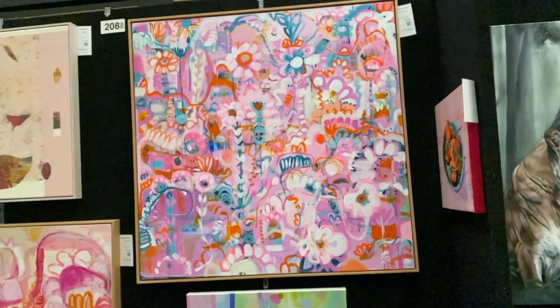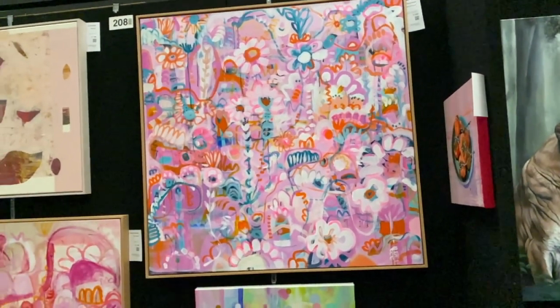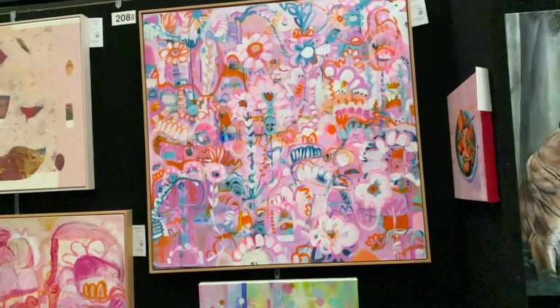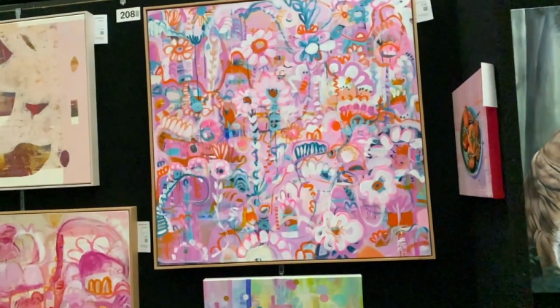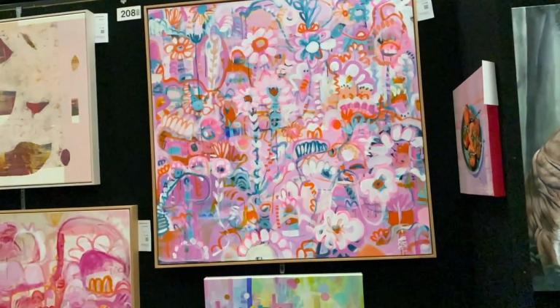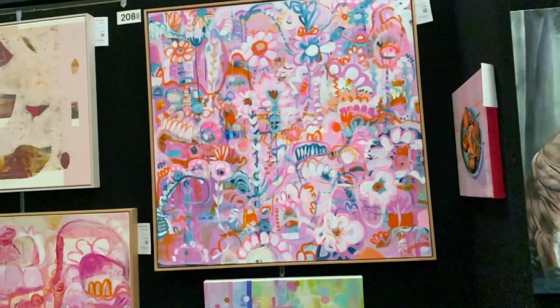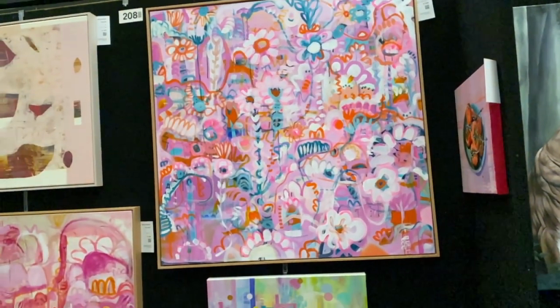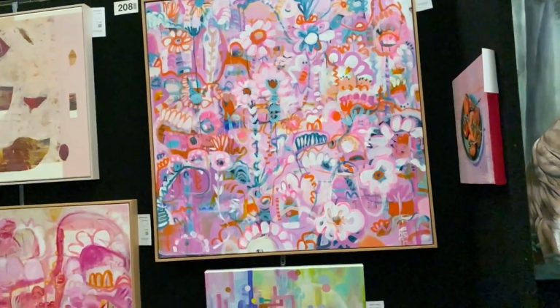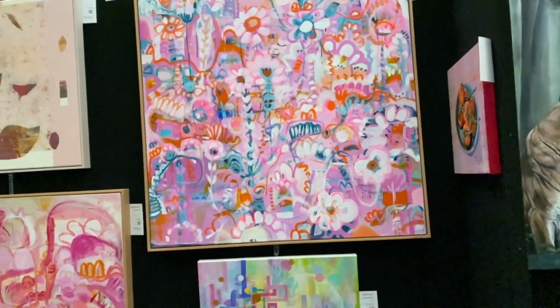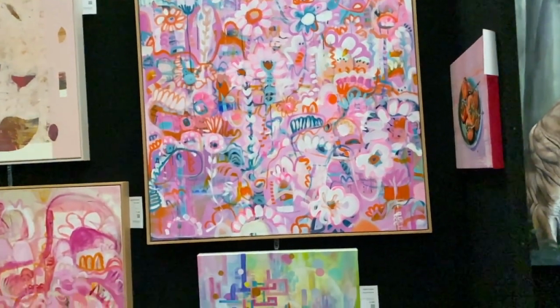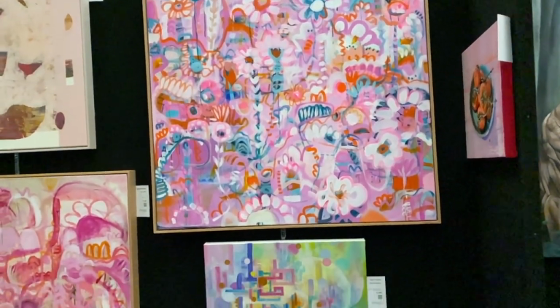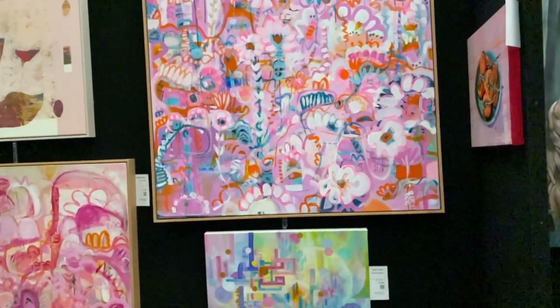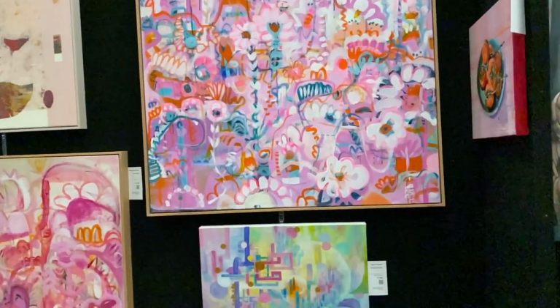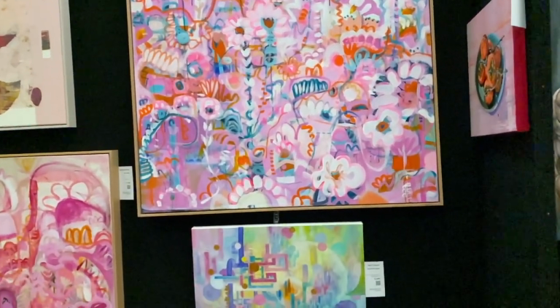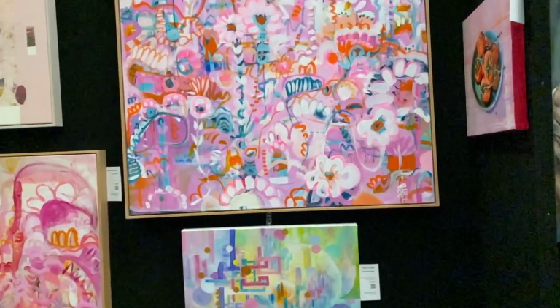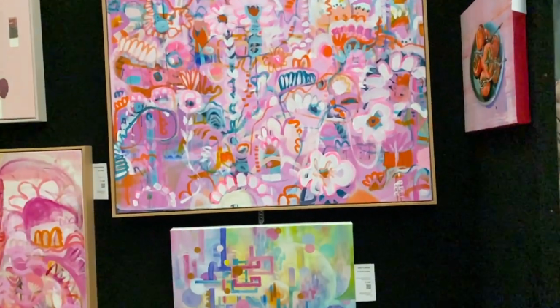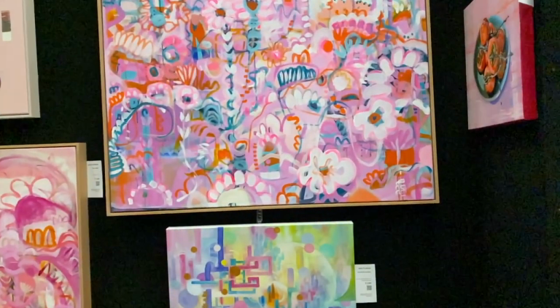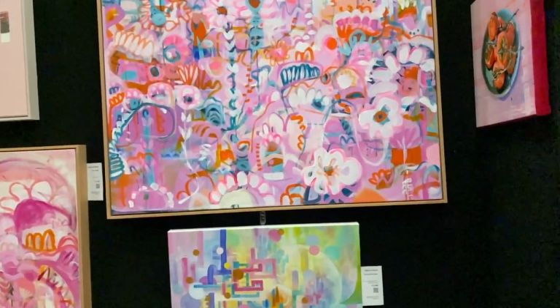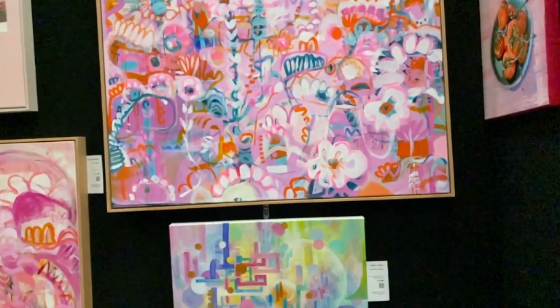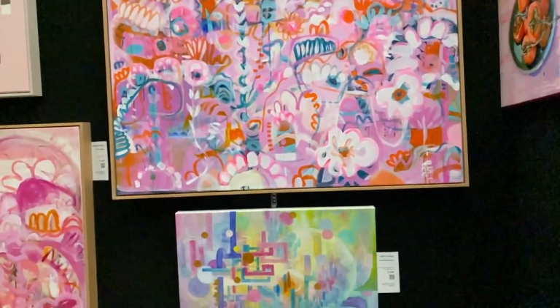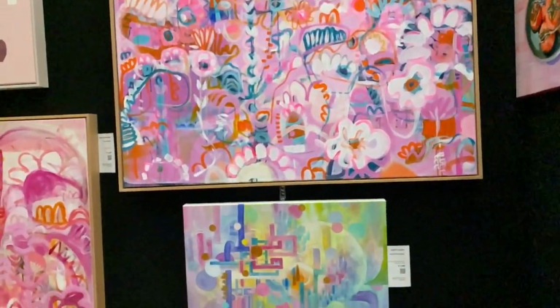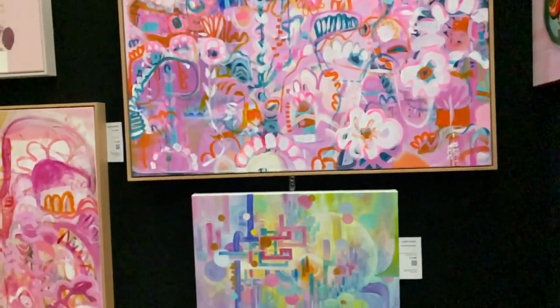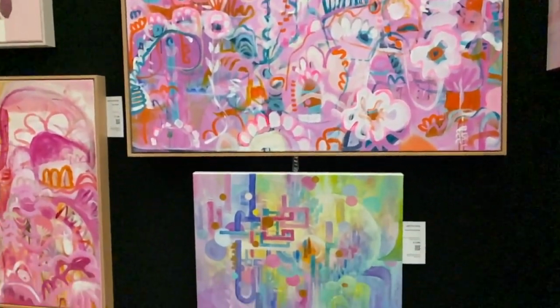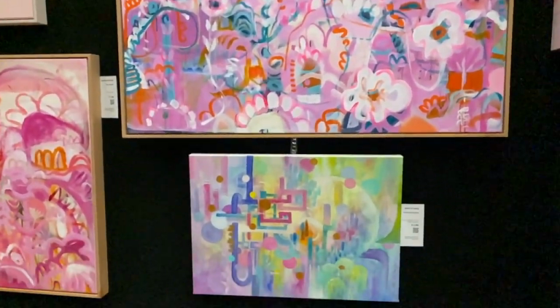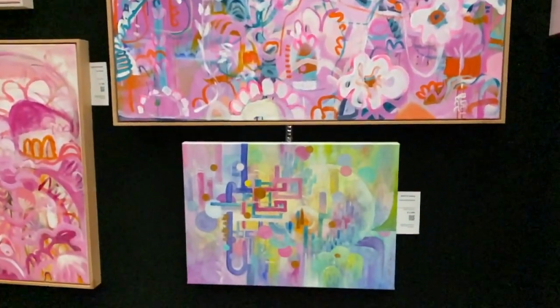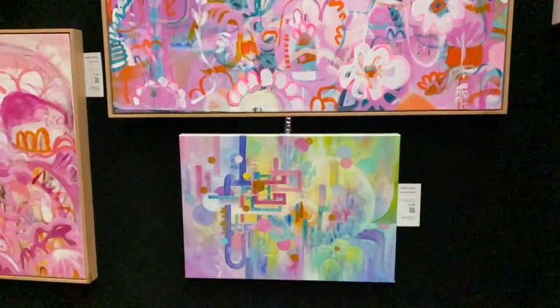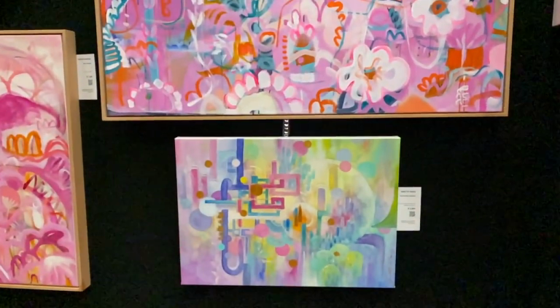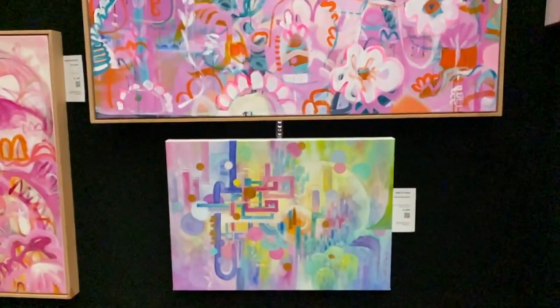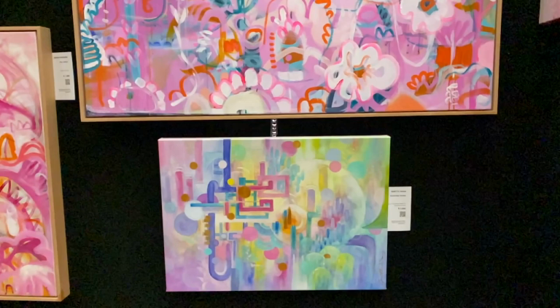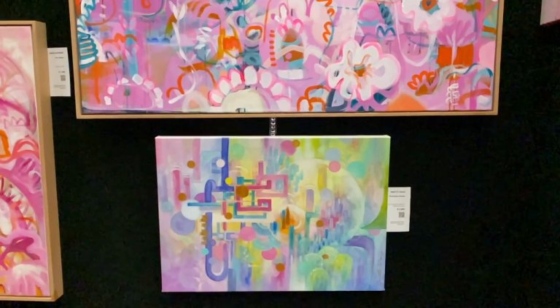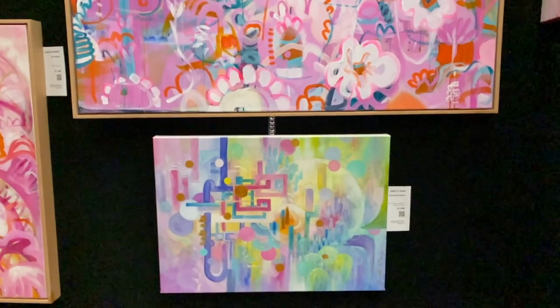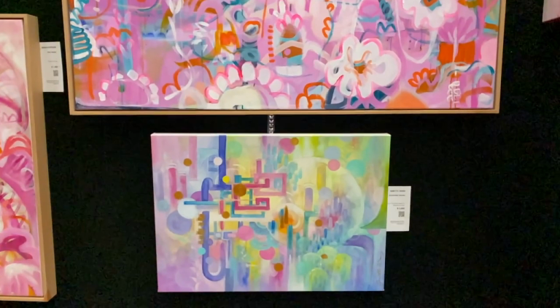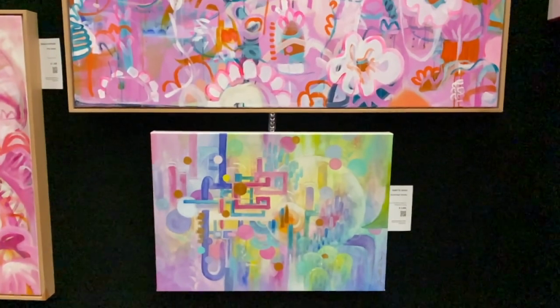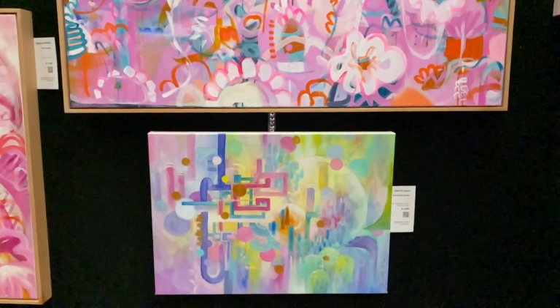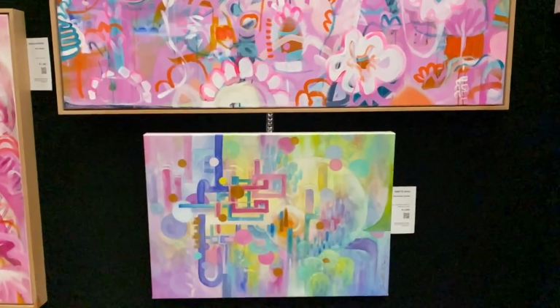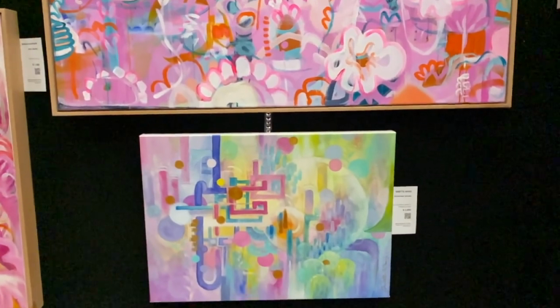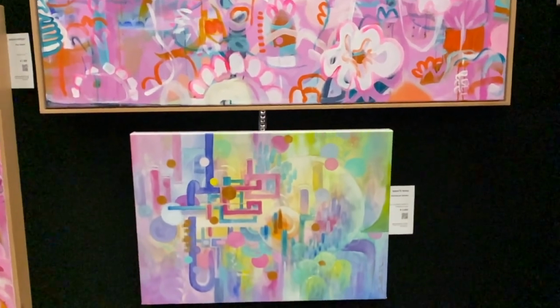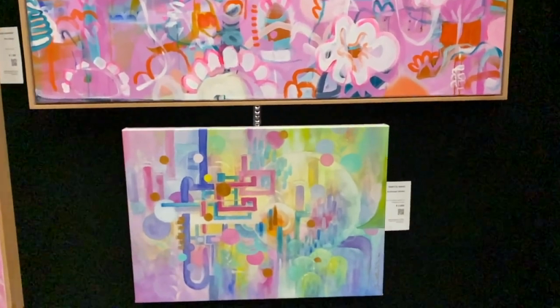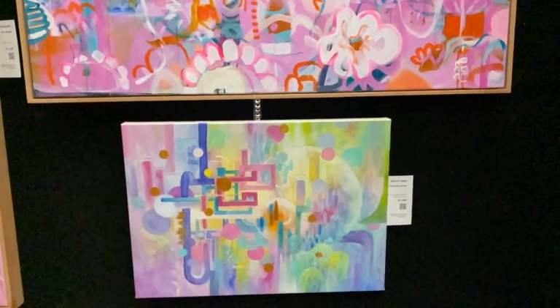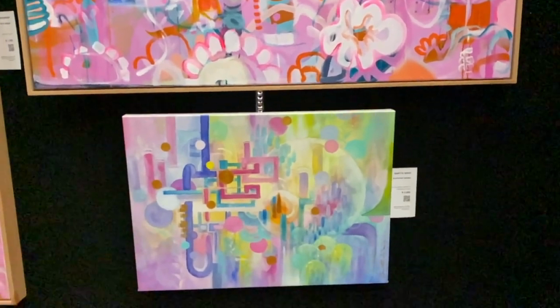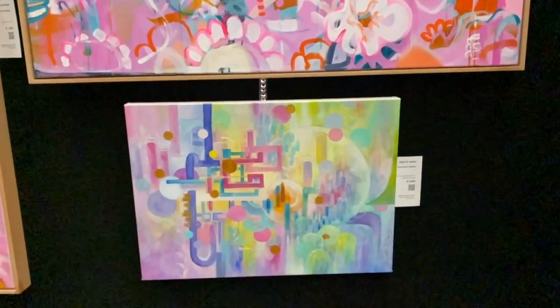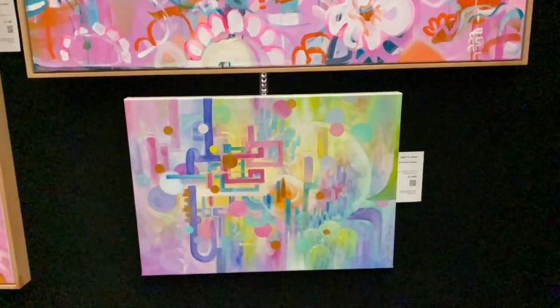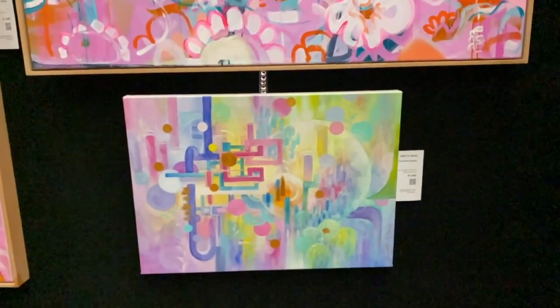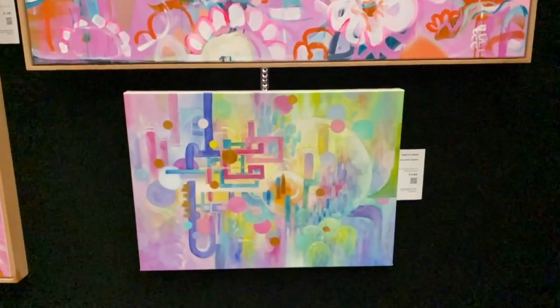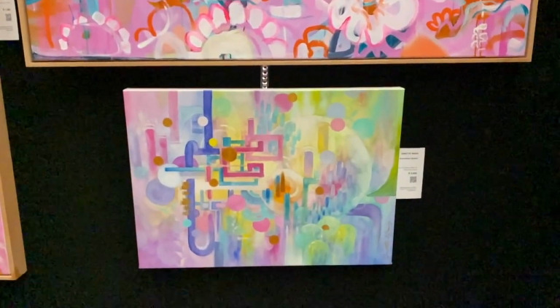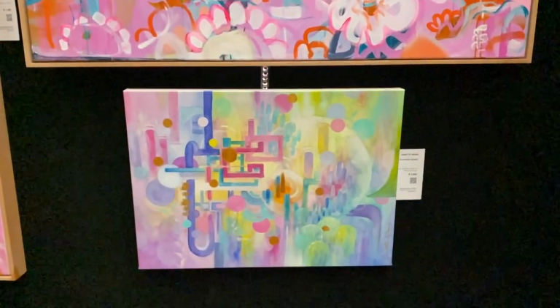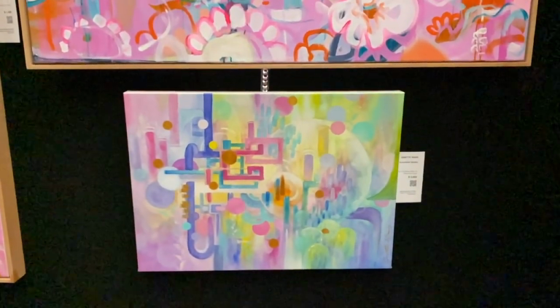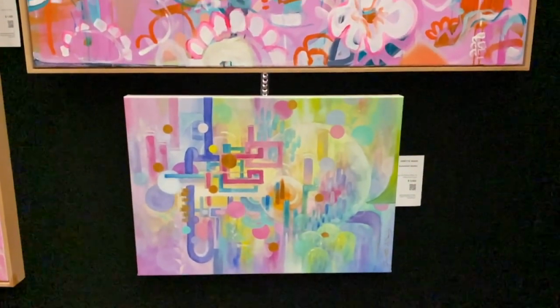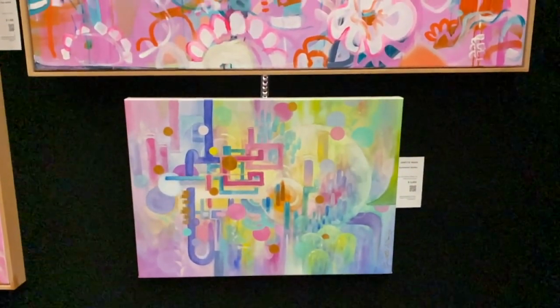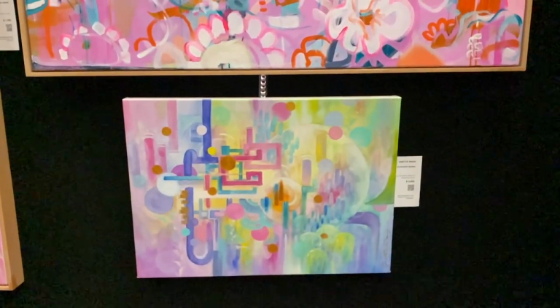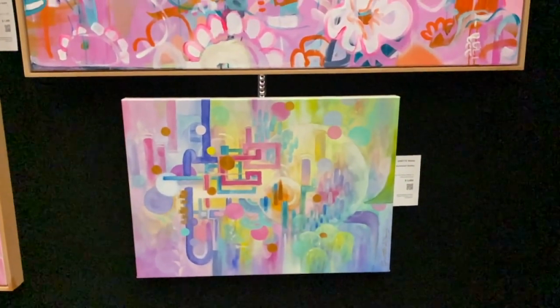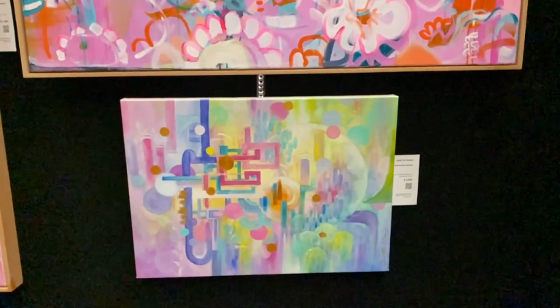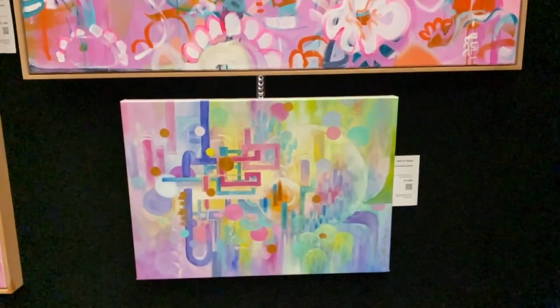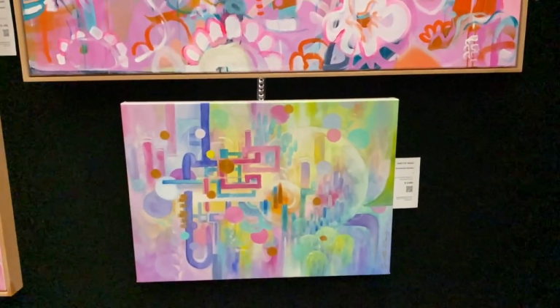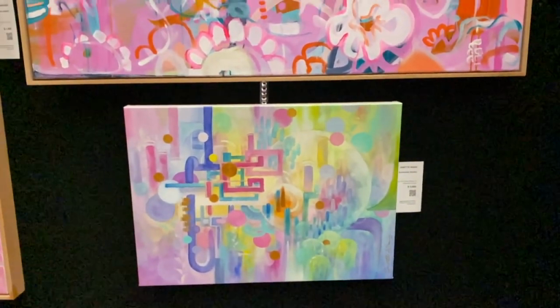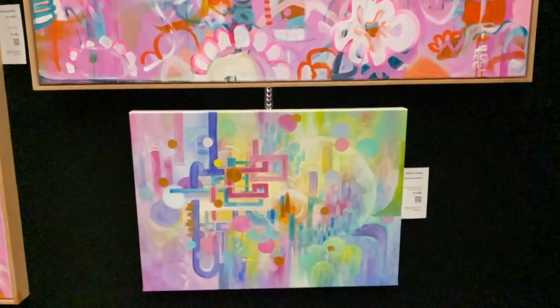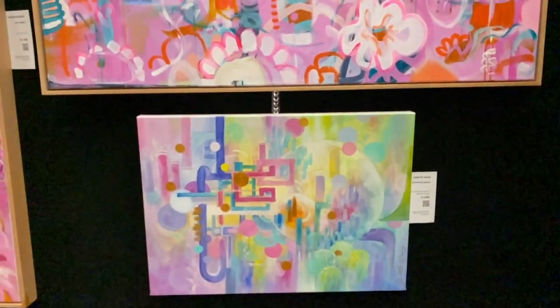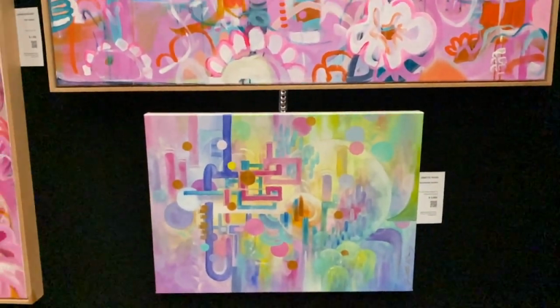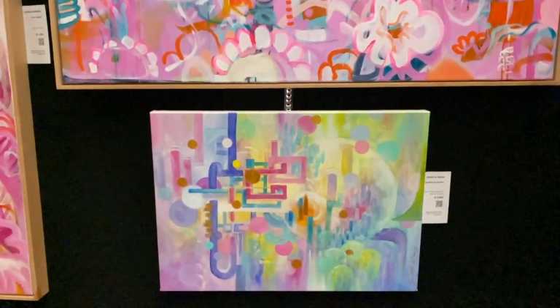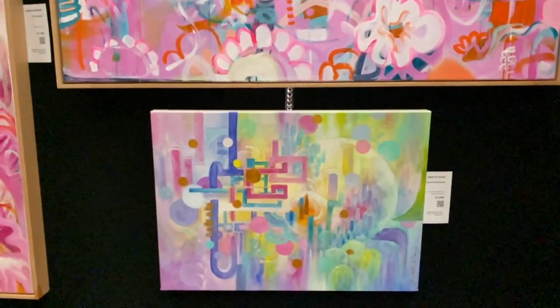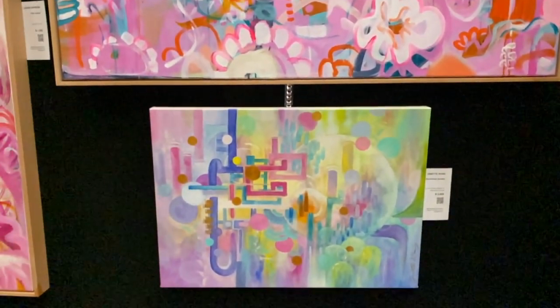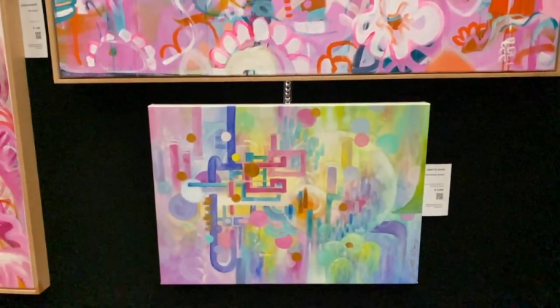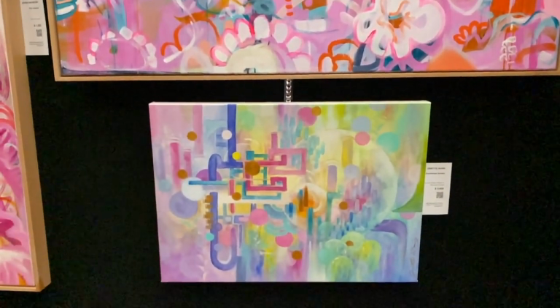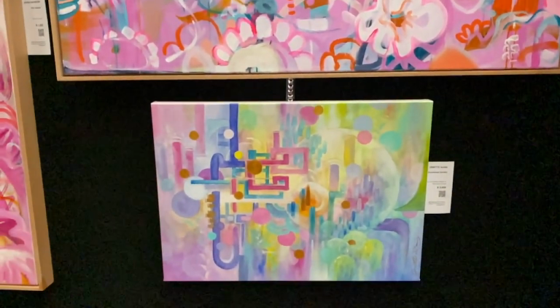They're lots of fun. That's a cute little one down there too — Jeanette Wang, Enchanted Garden.